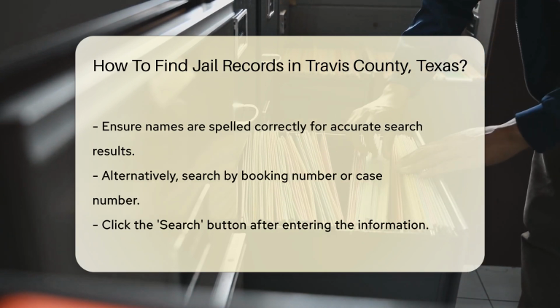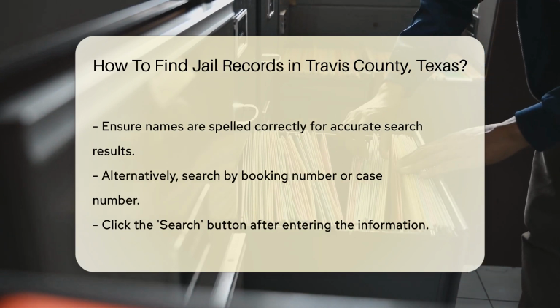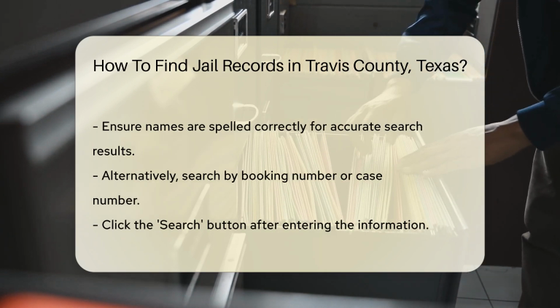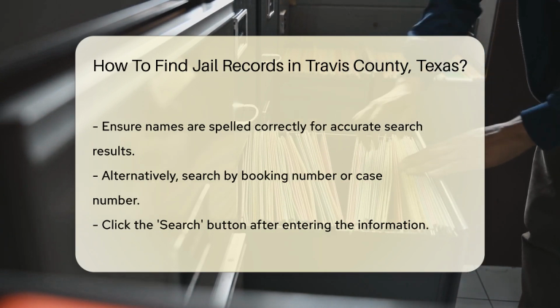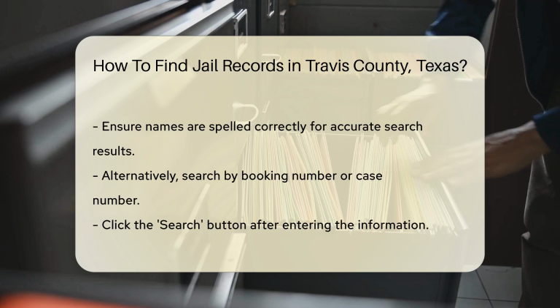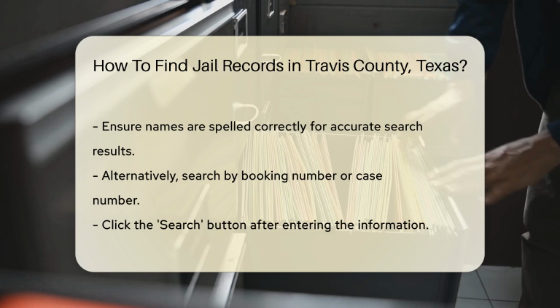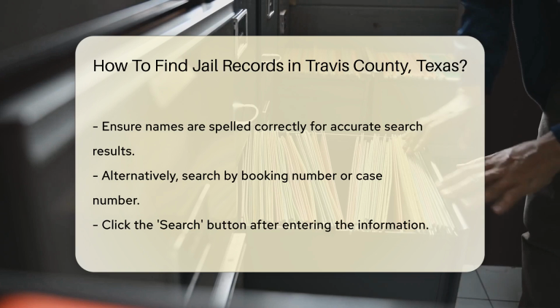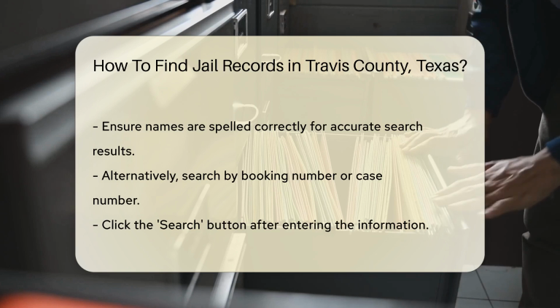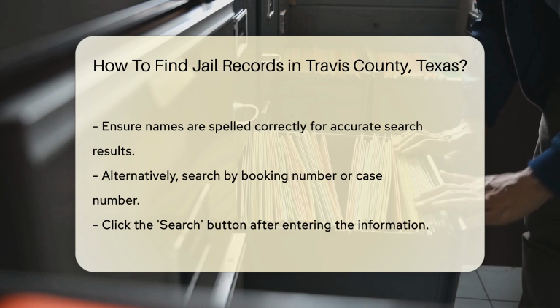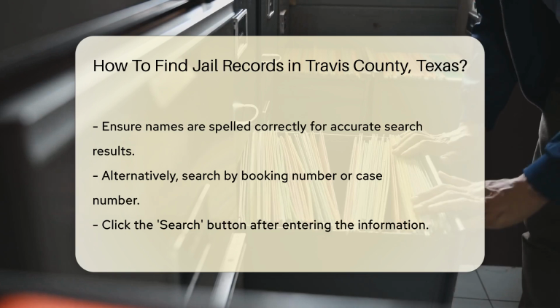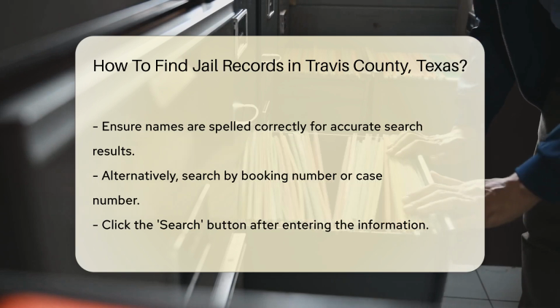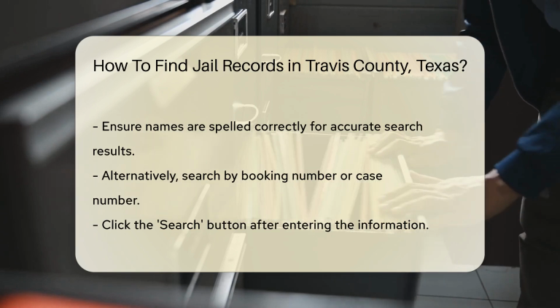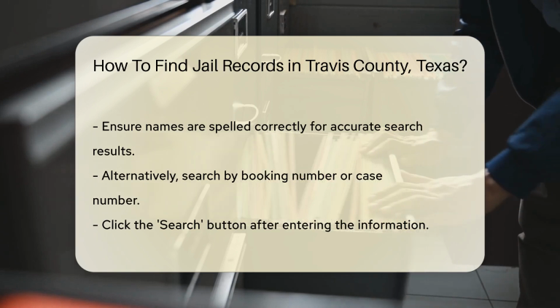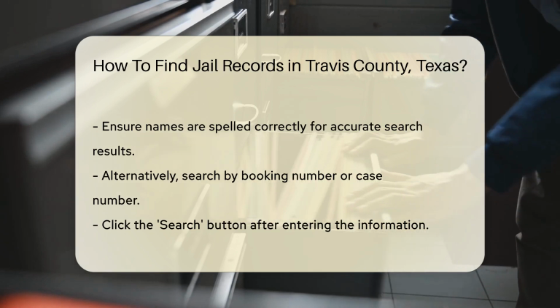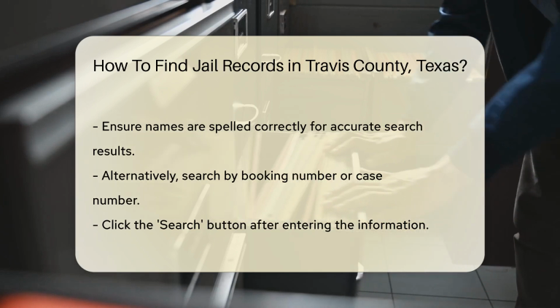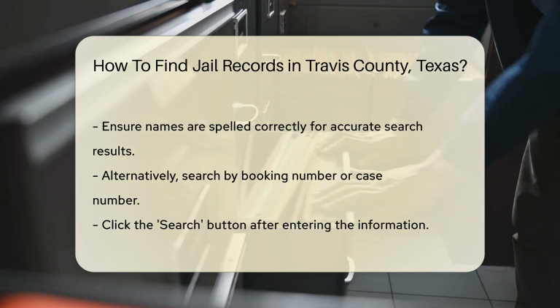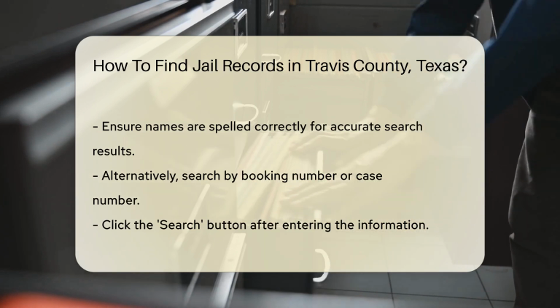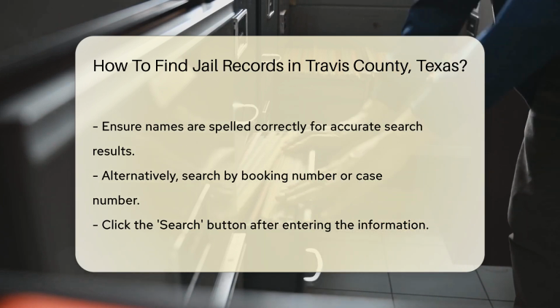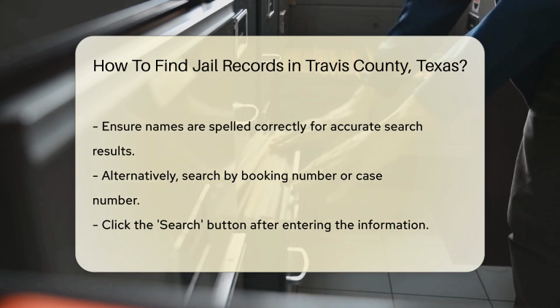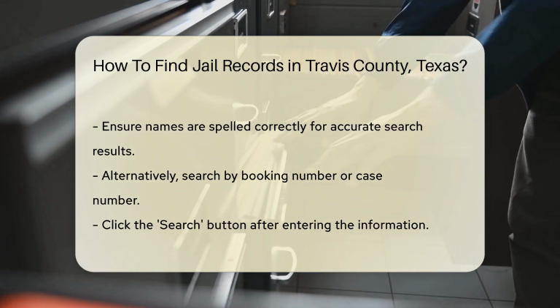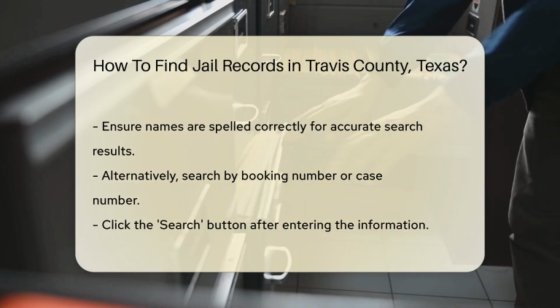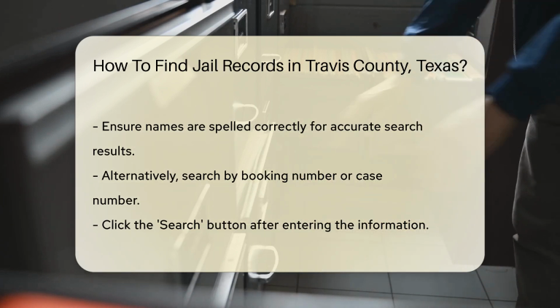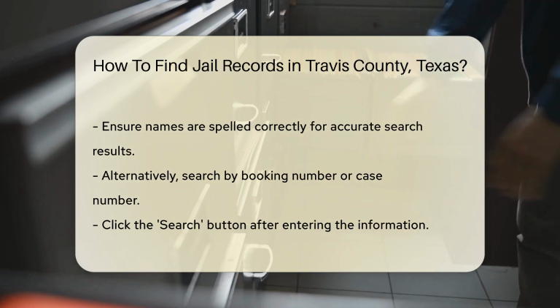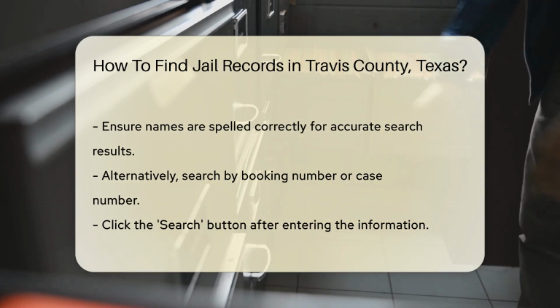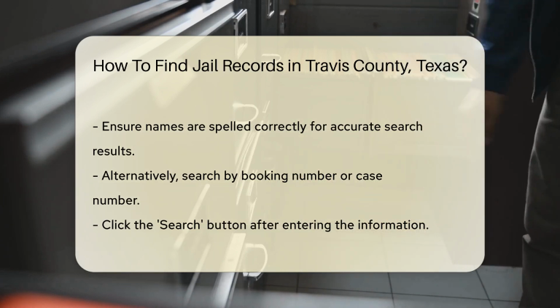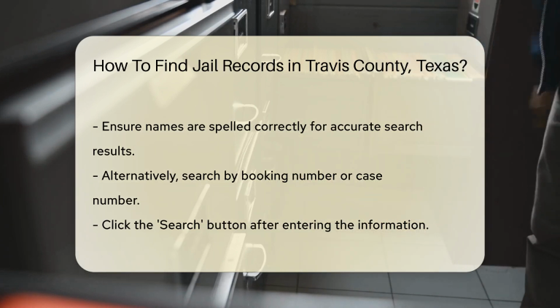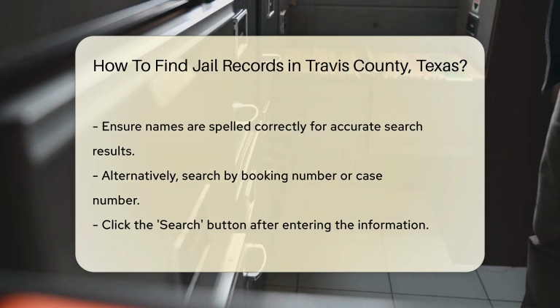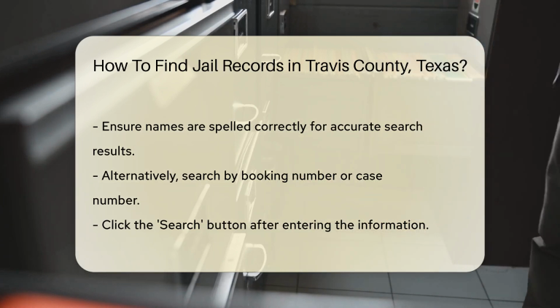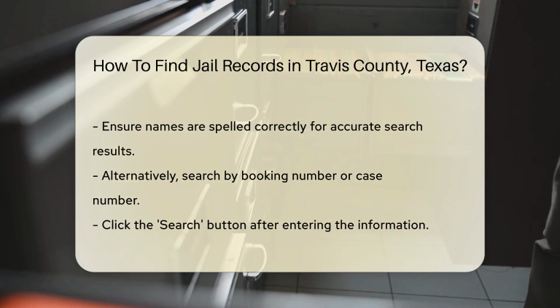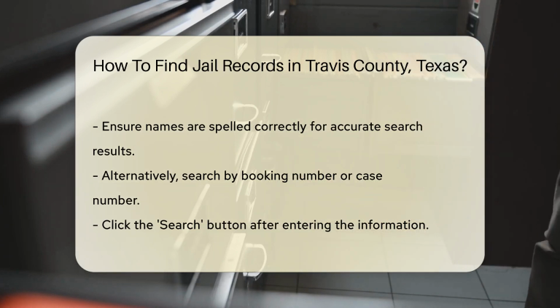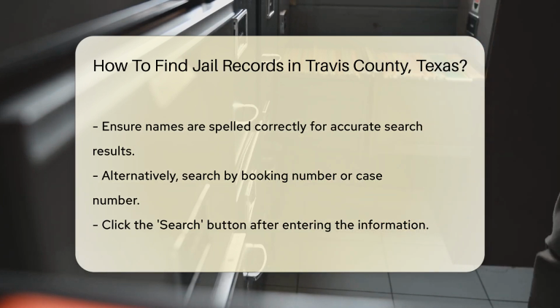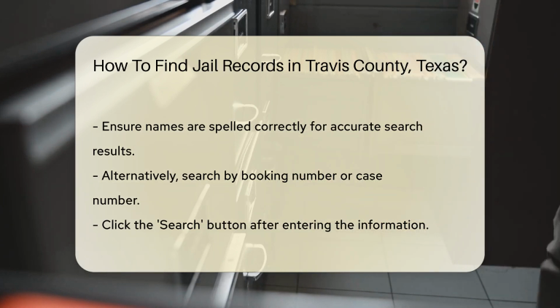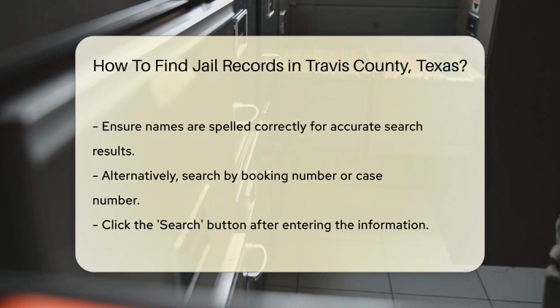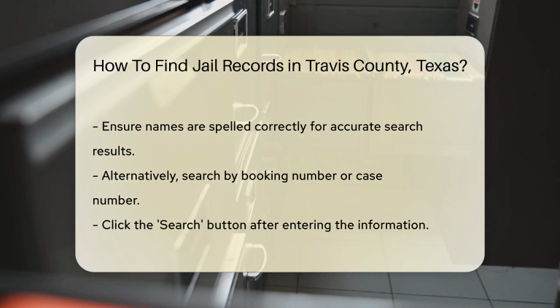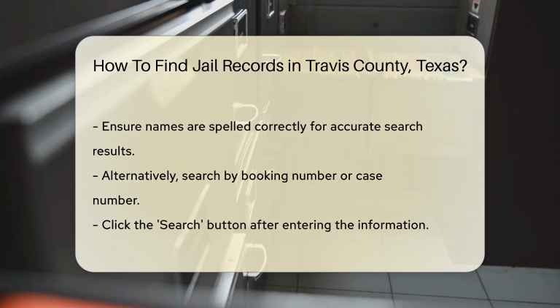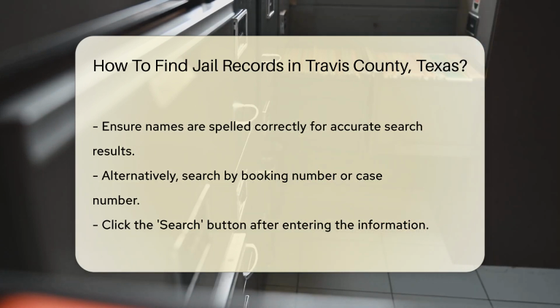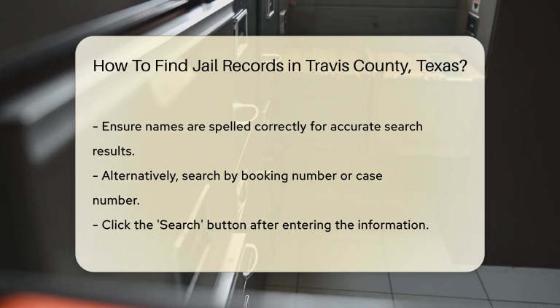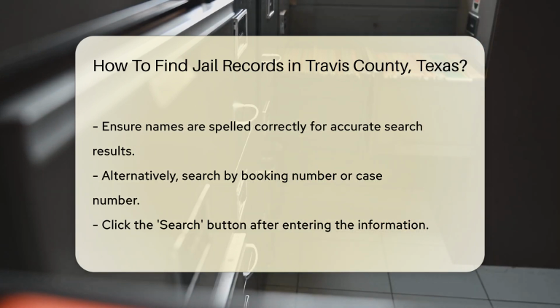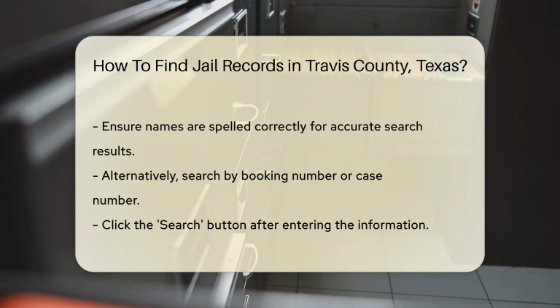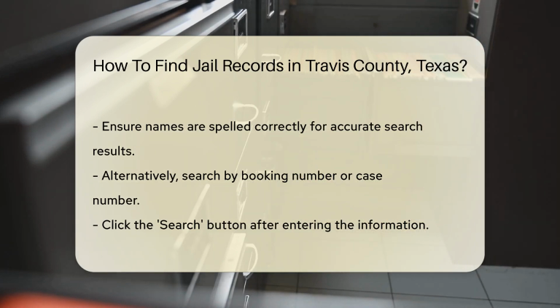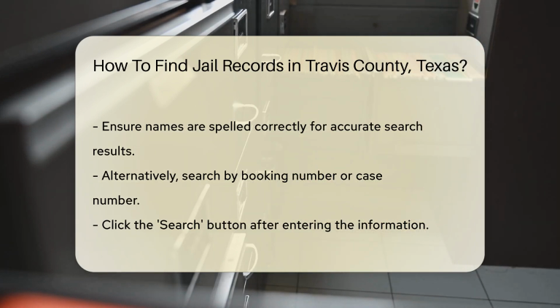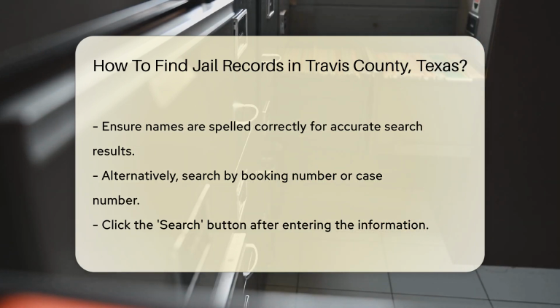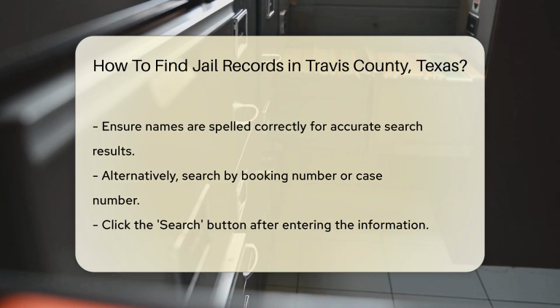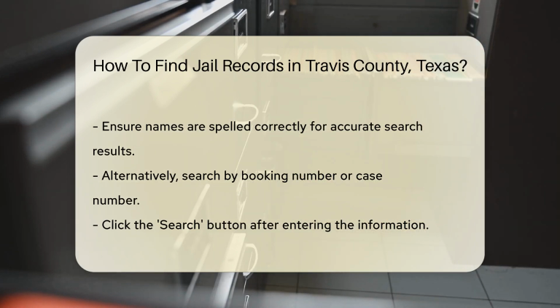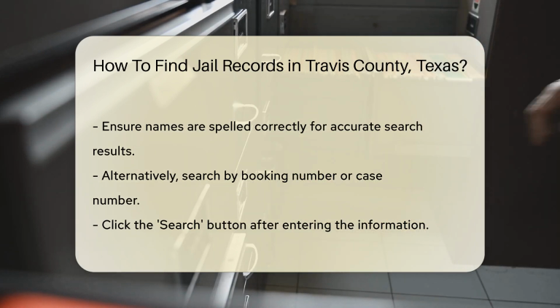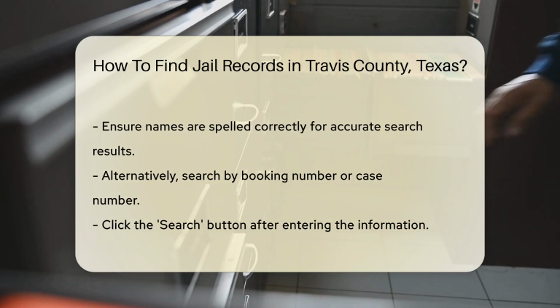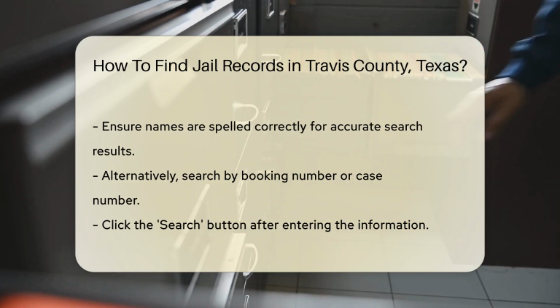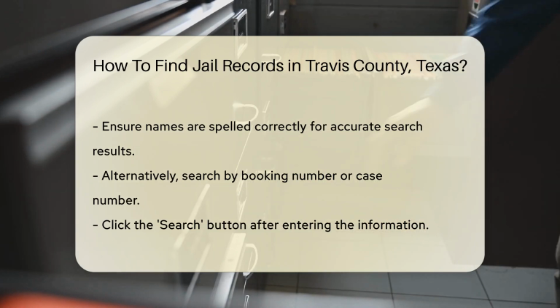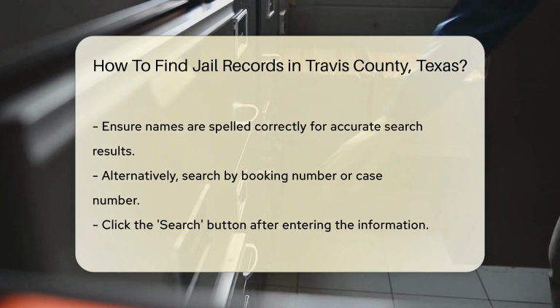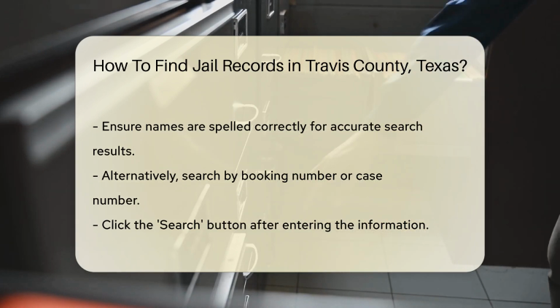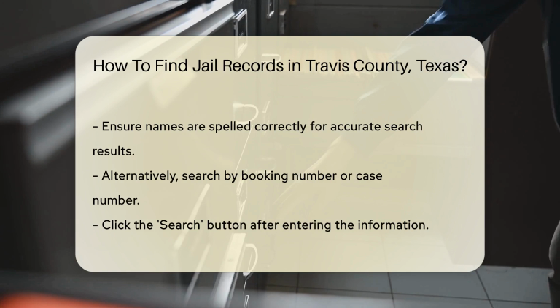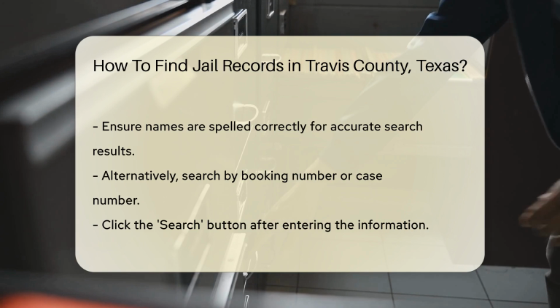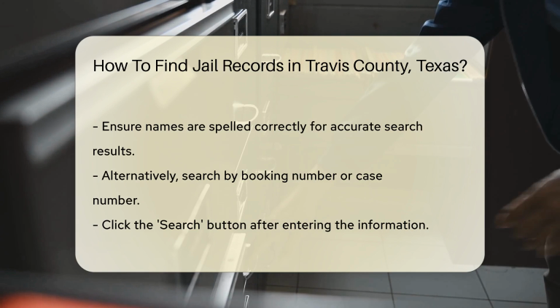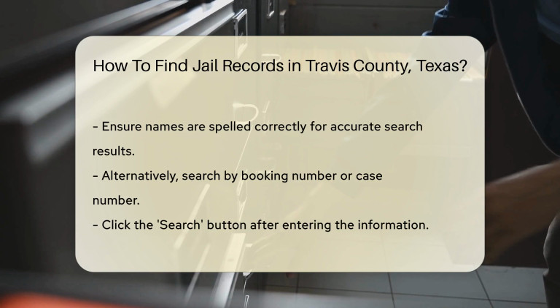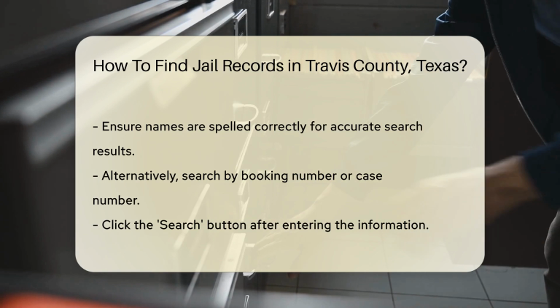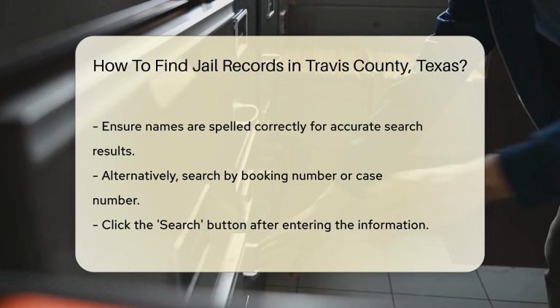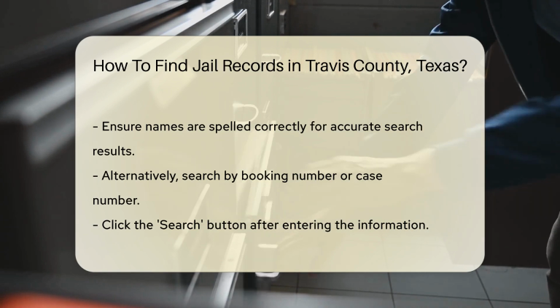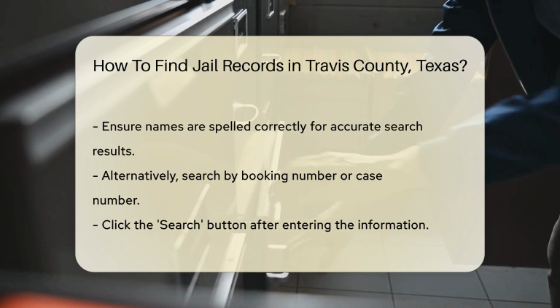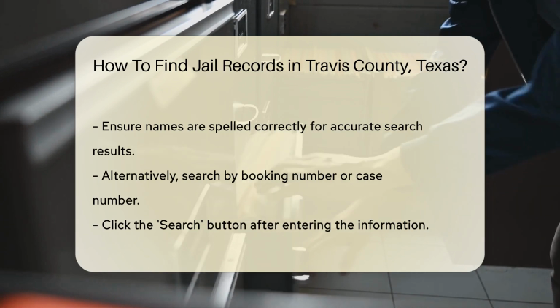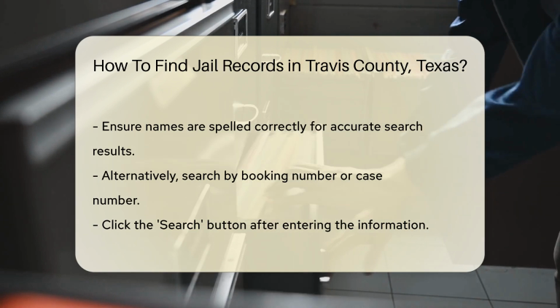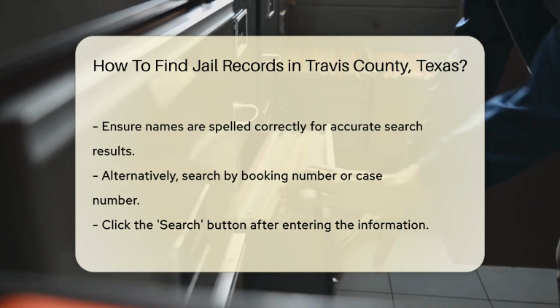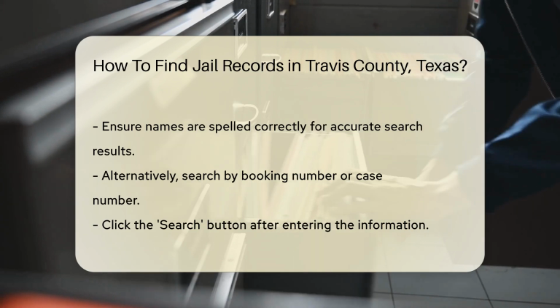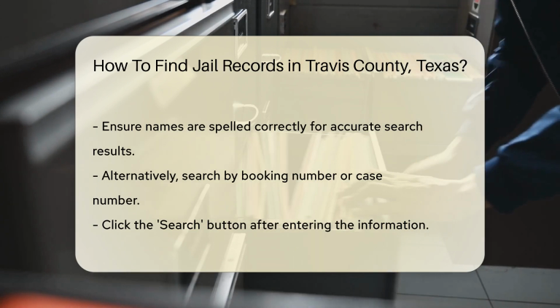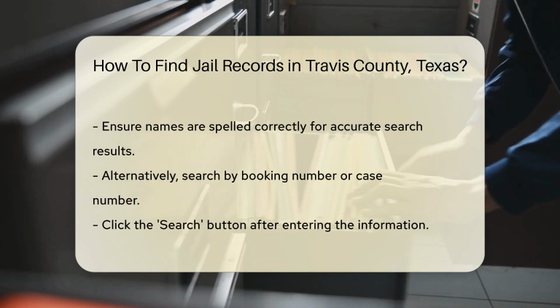The search results will display a list of inmates matching your criteria. Click on the inmate's name to view detailed jail records. This includes booking date, charges, and bond information.